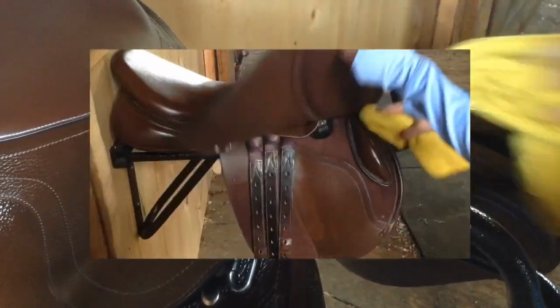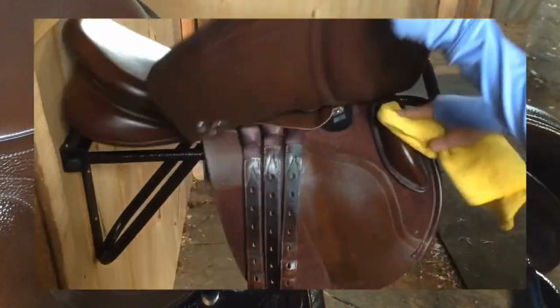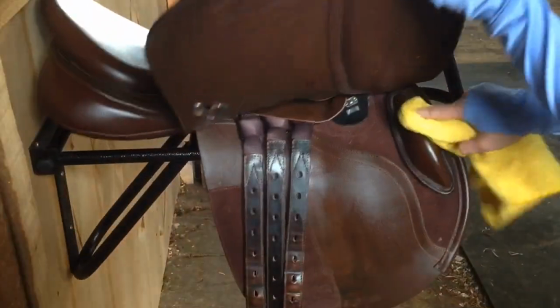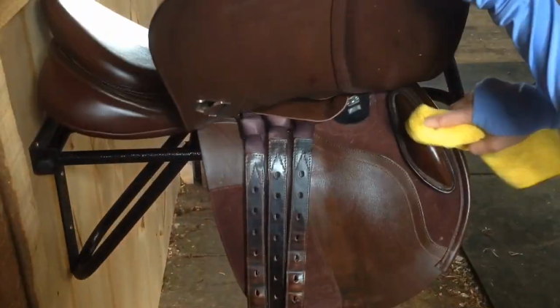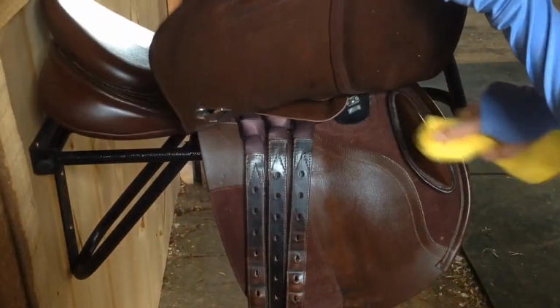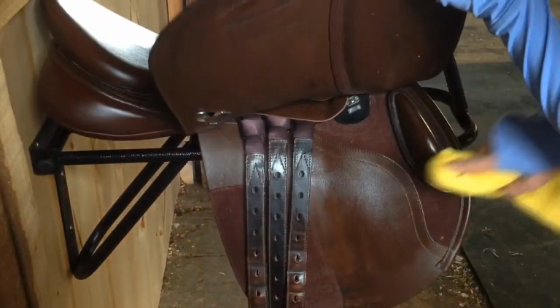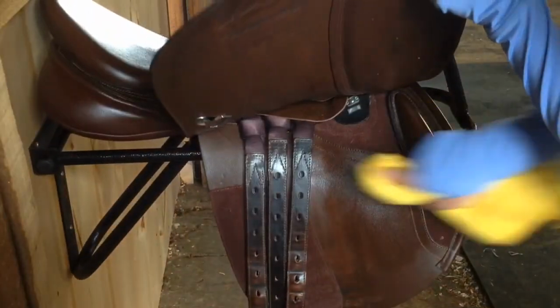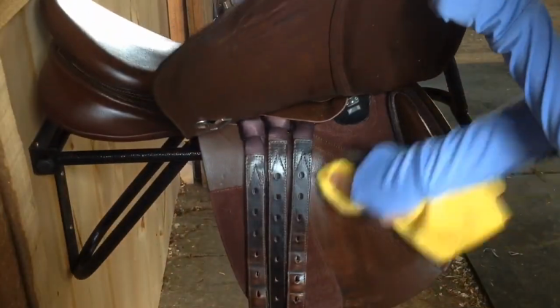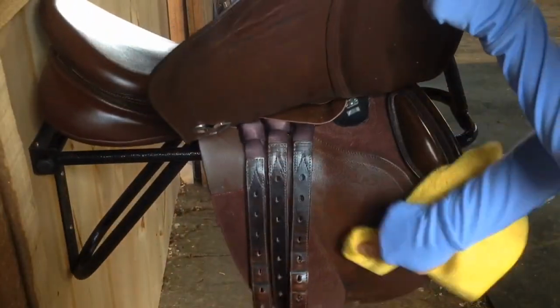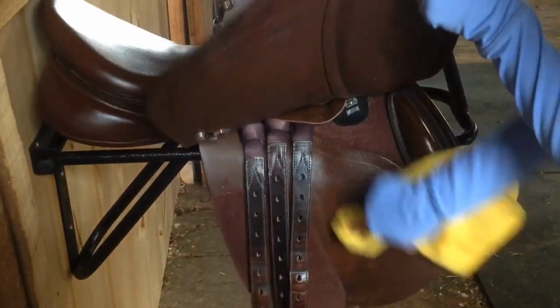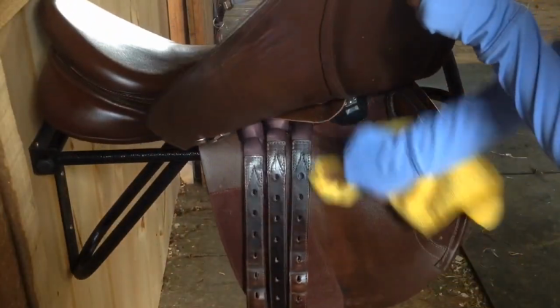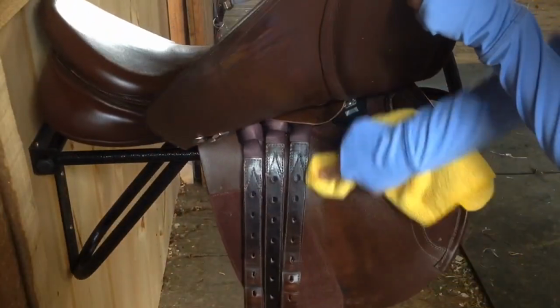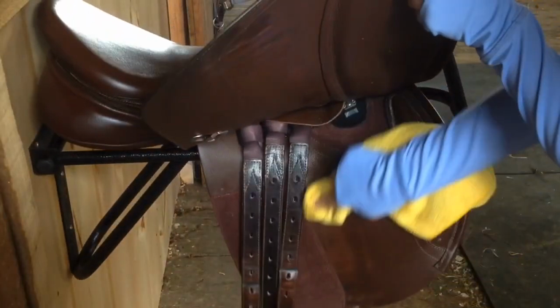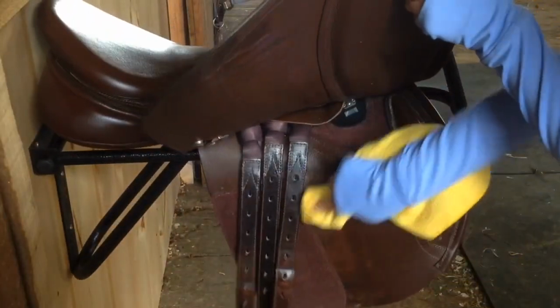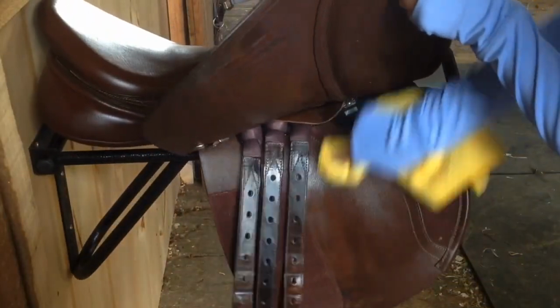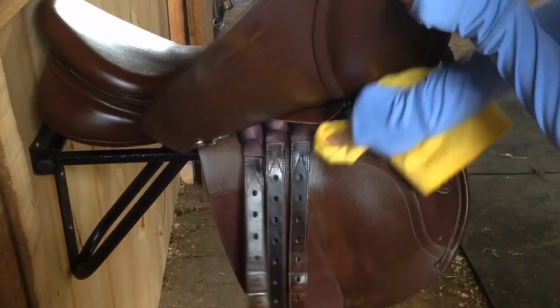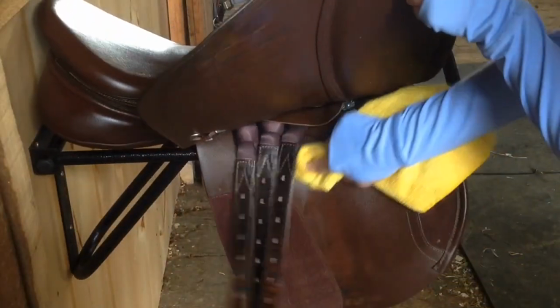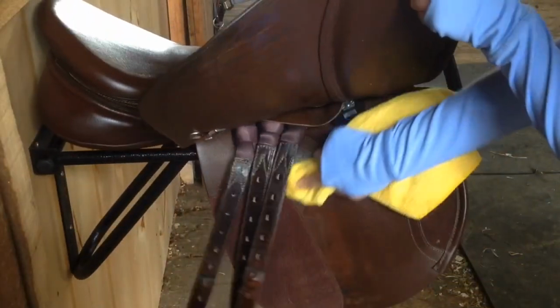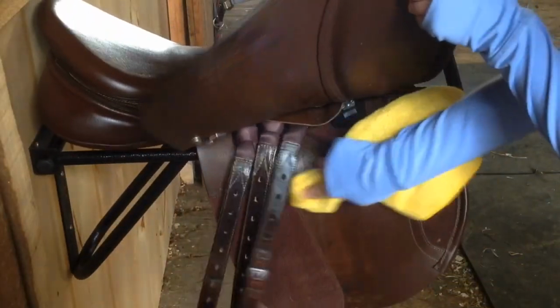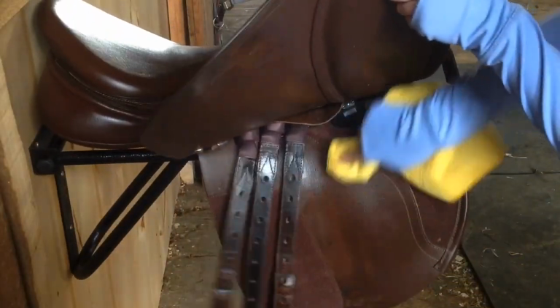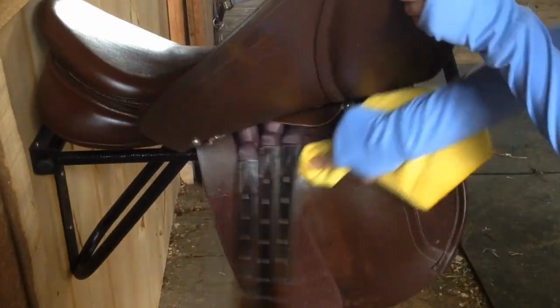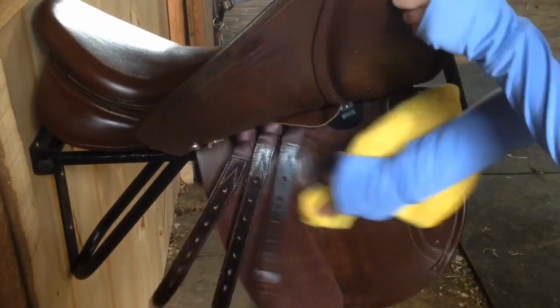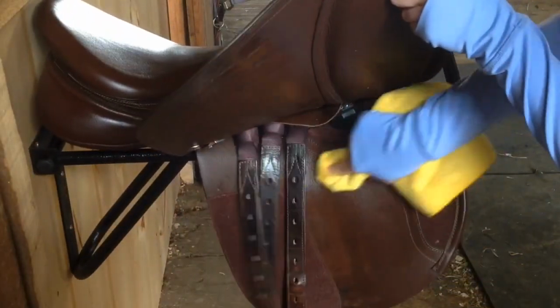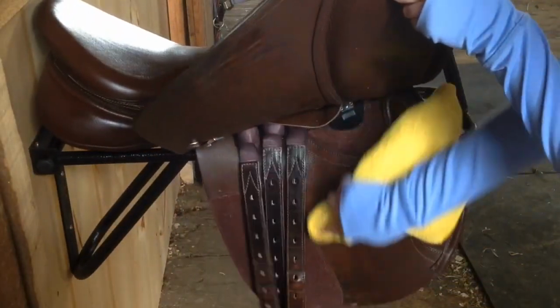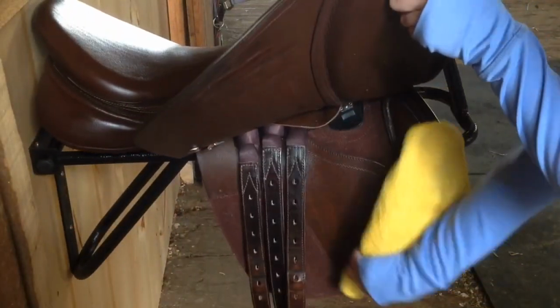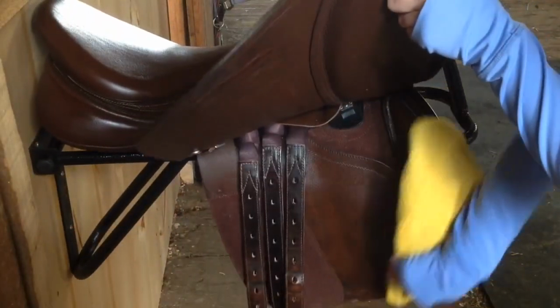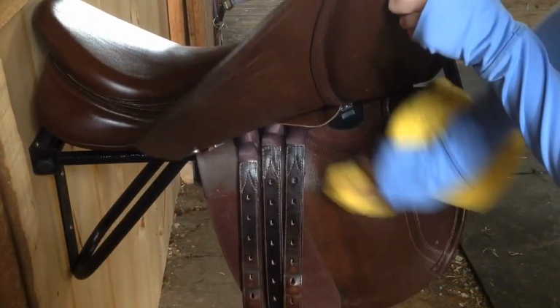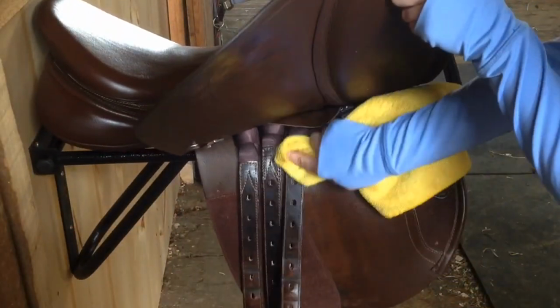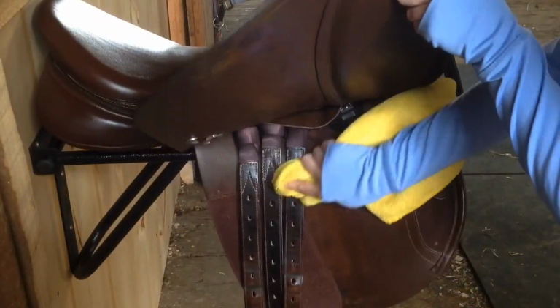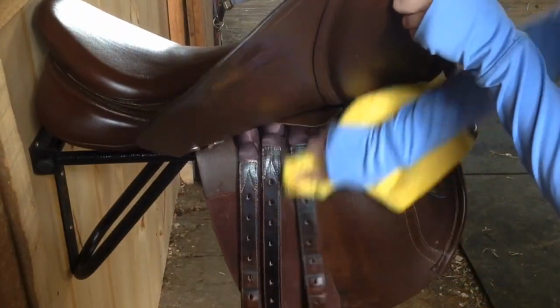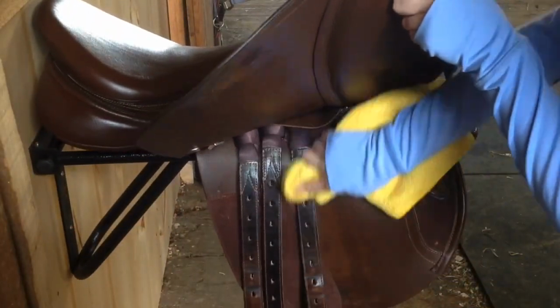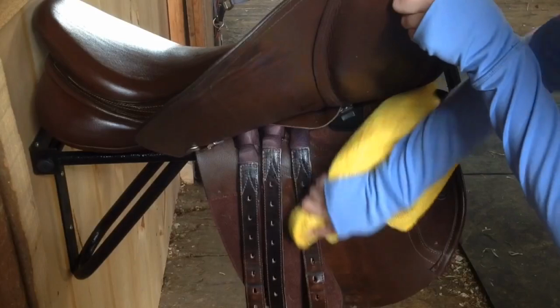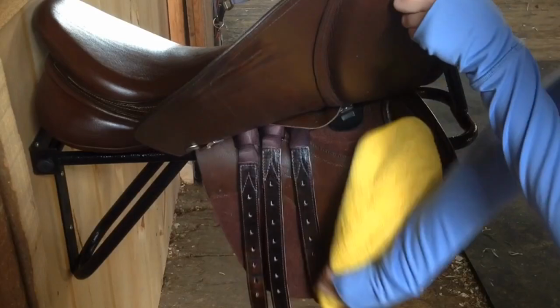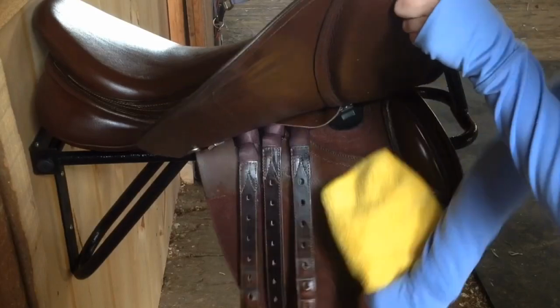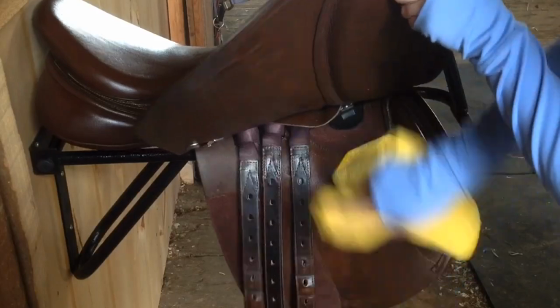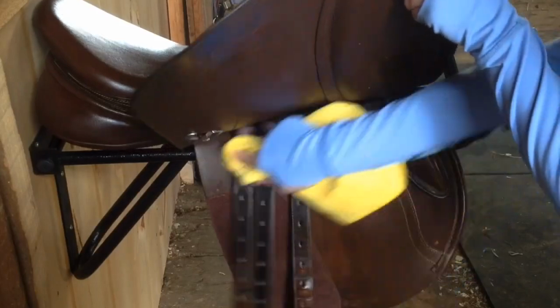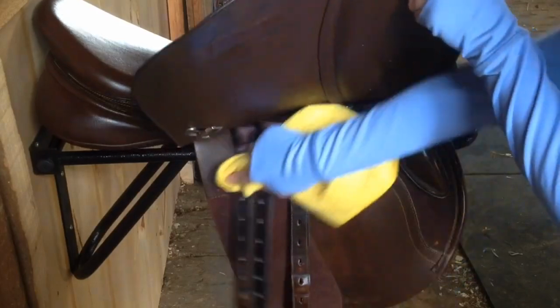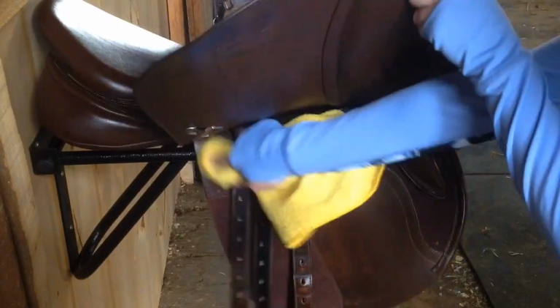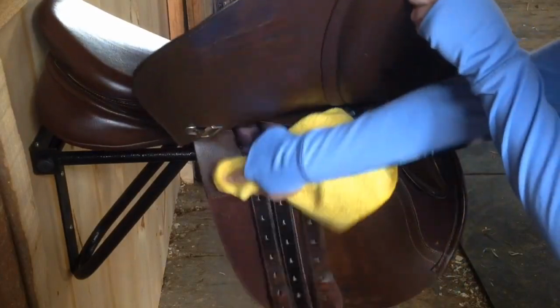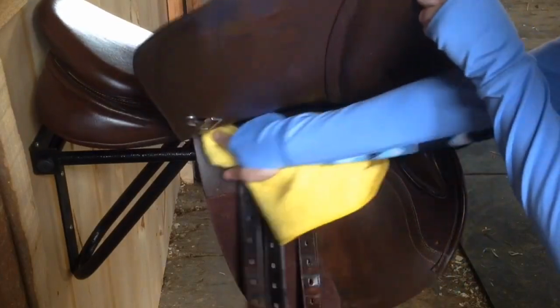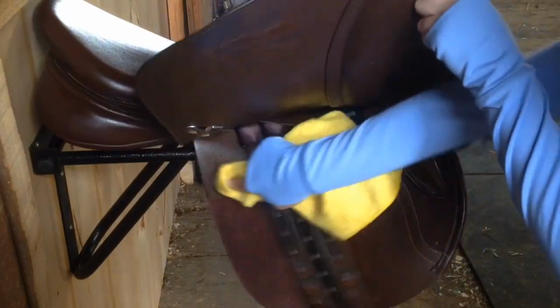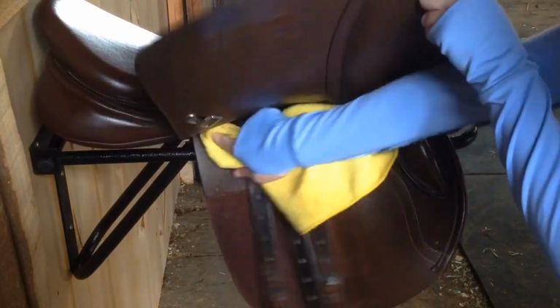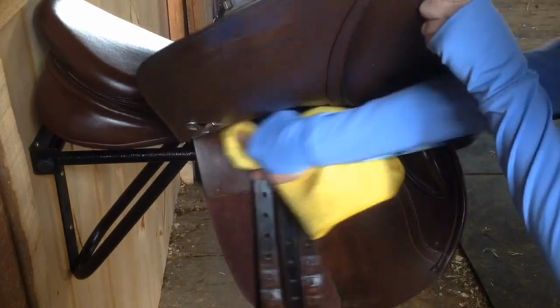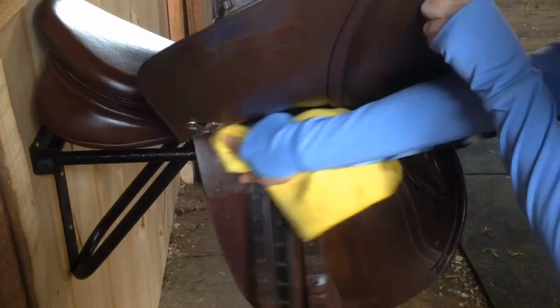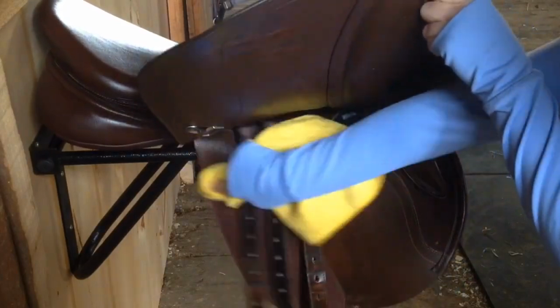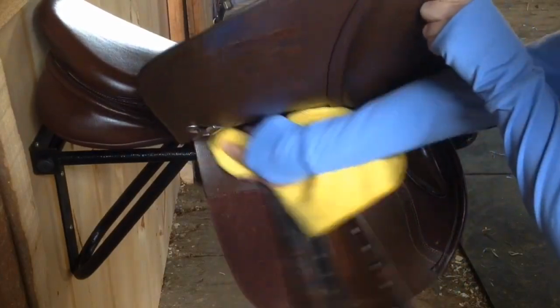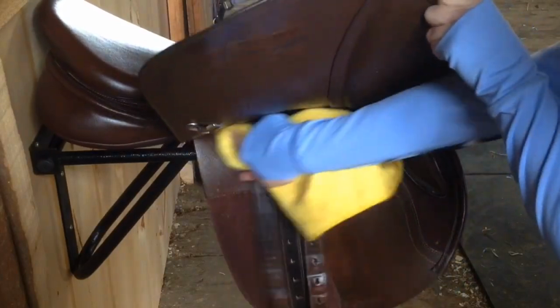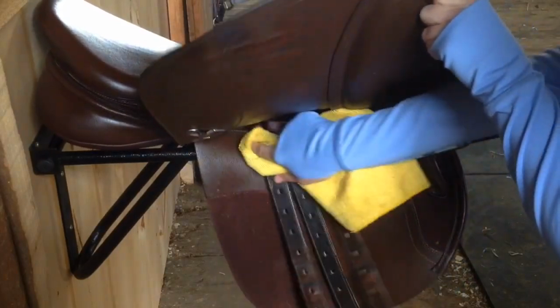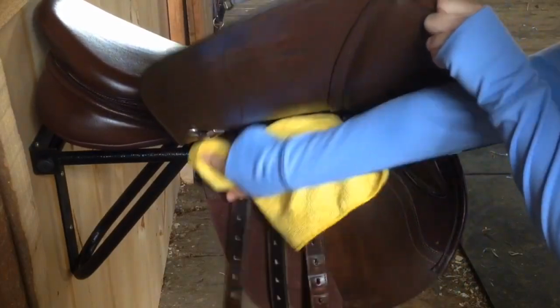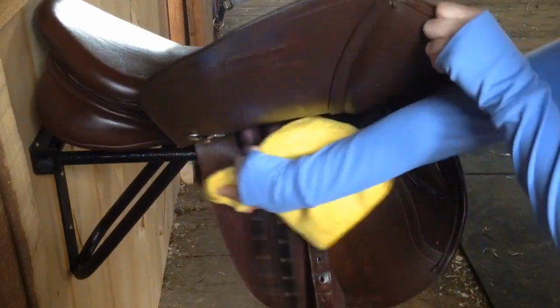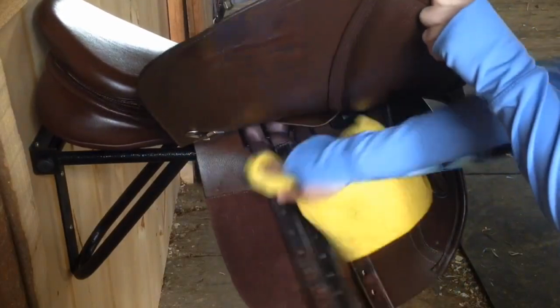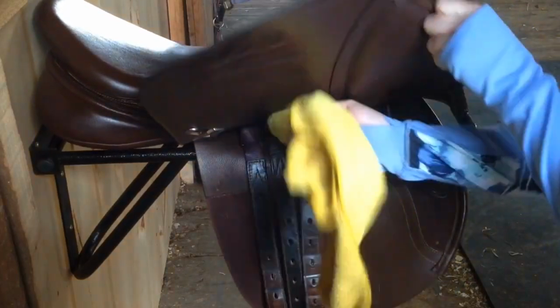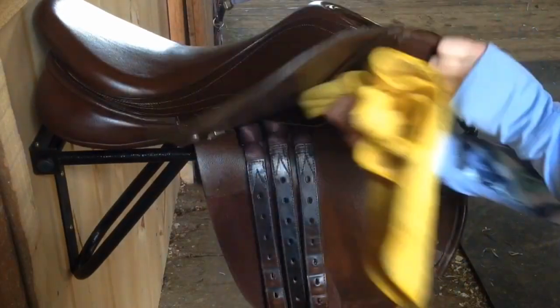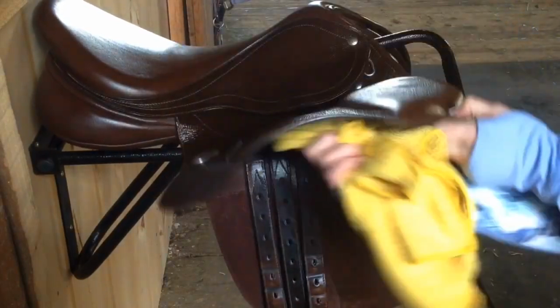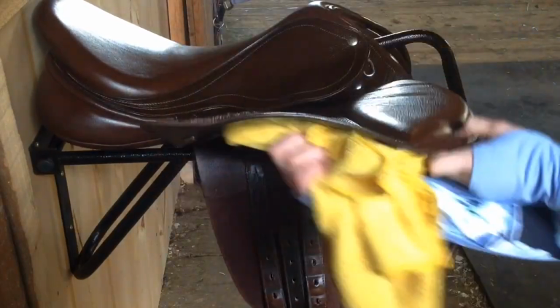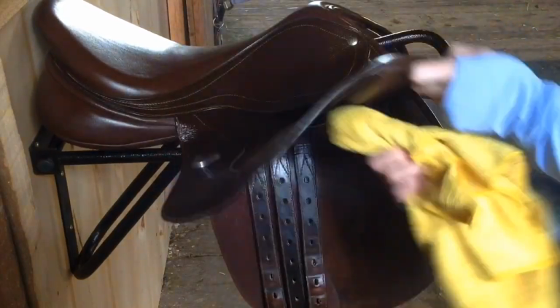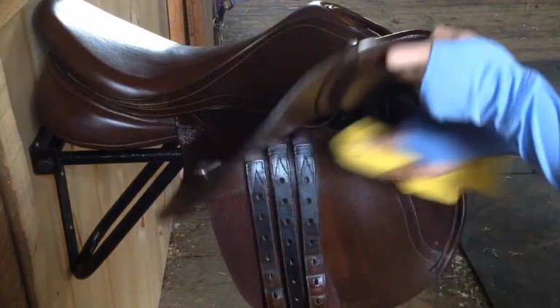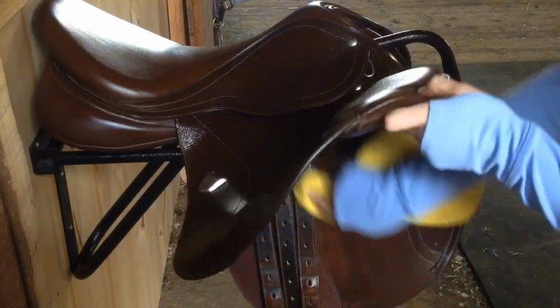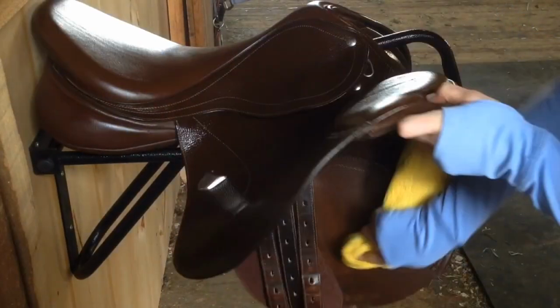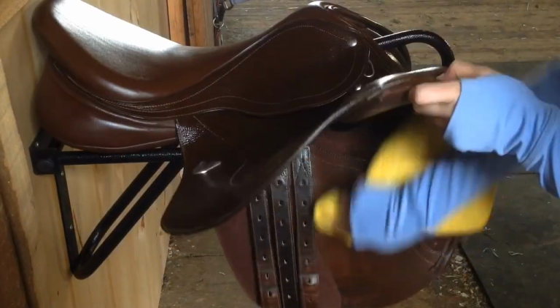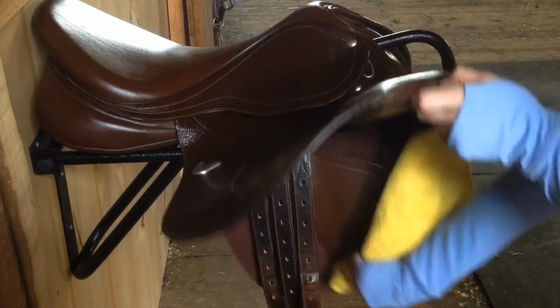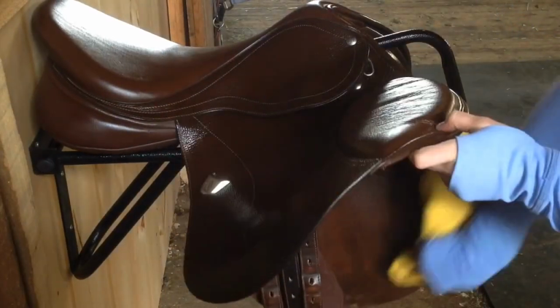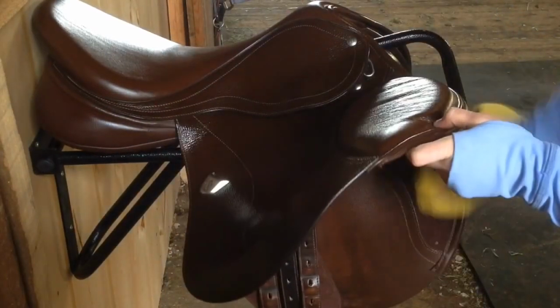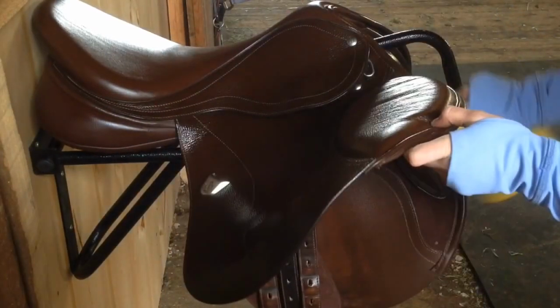I also clean under the flap of the saddle and I clean my knee block and billet straps. And then after that I condition my stirrup leathers.